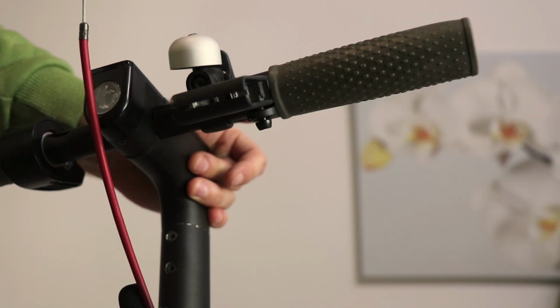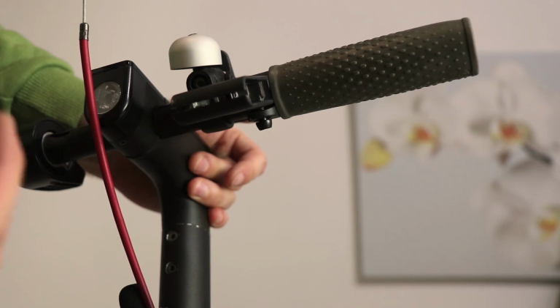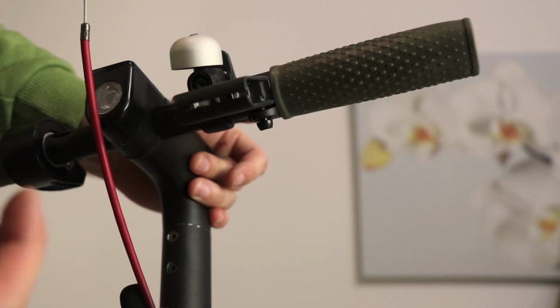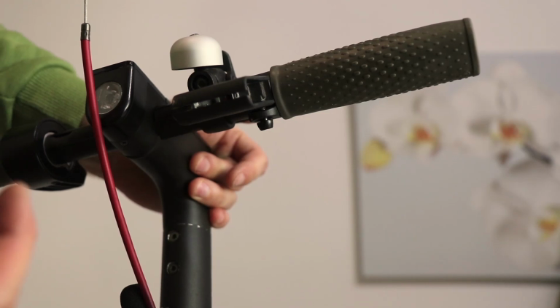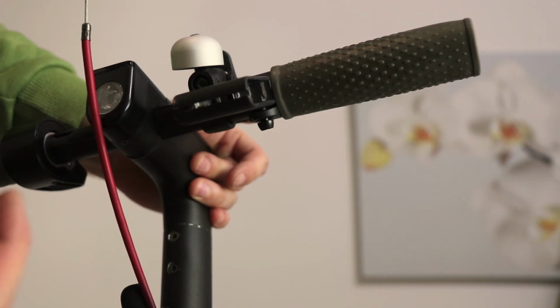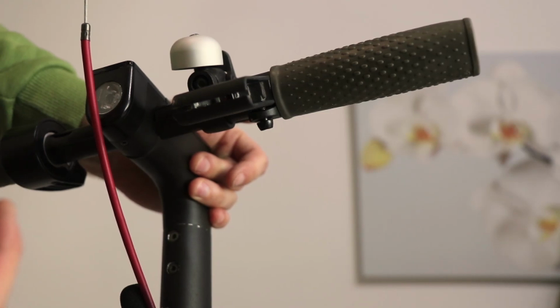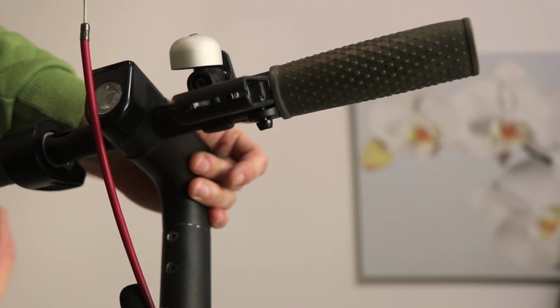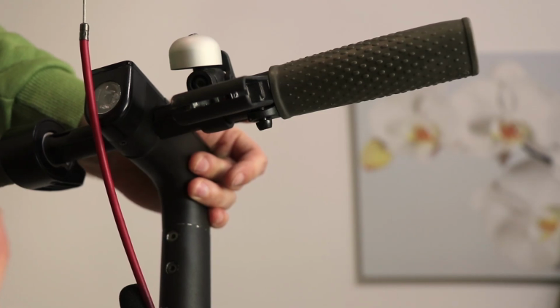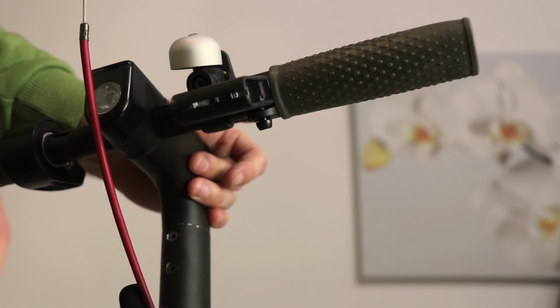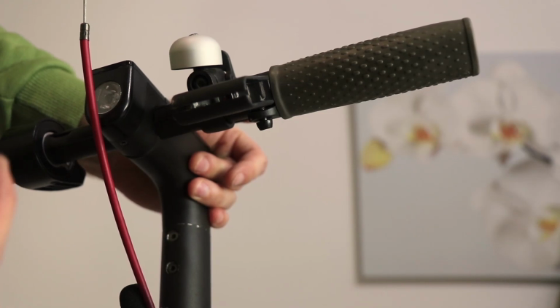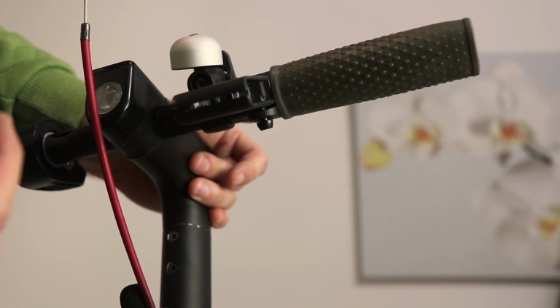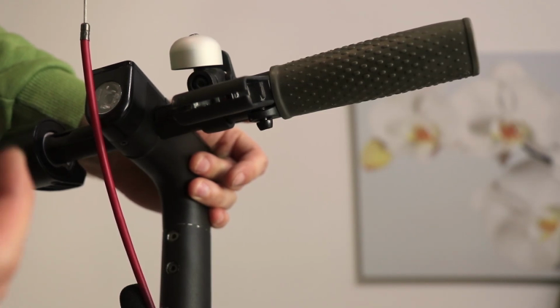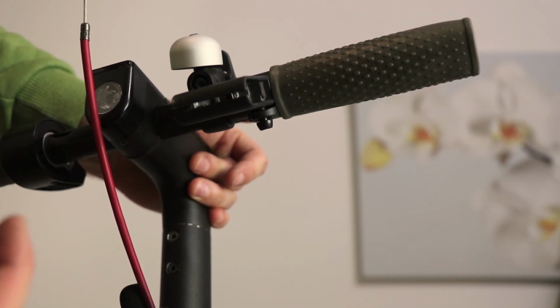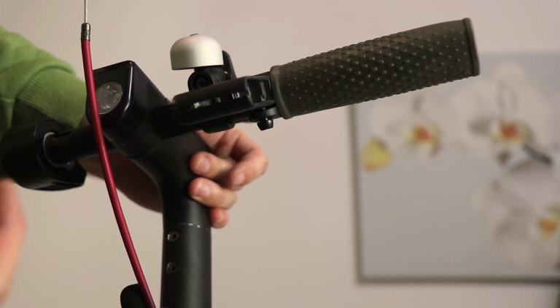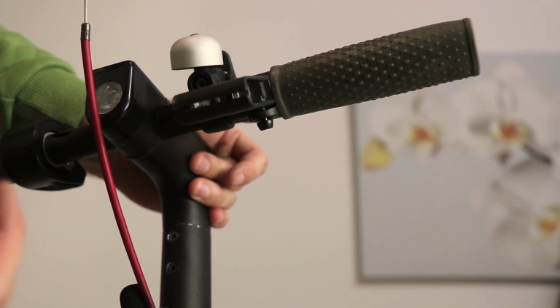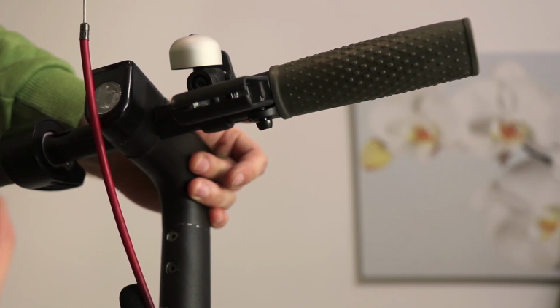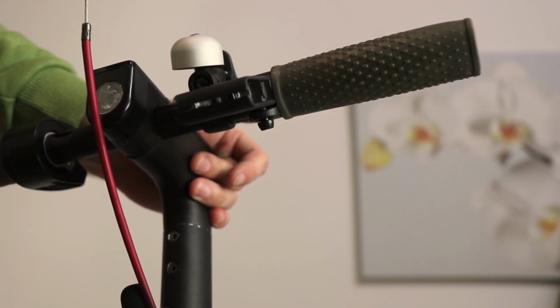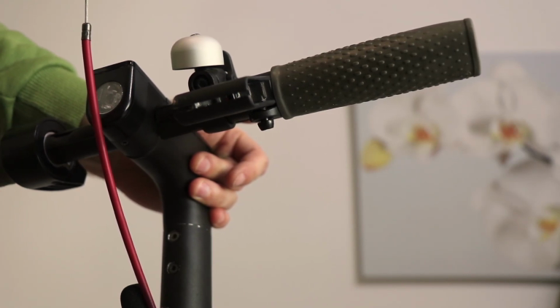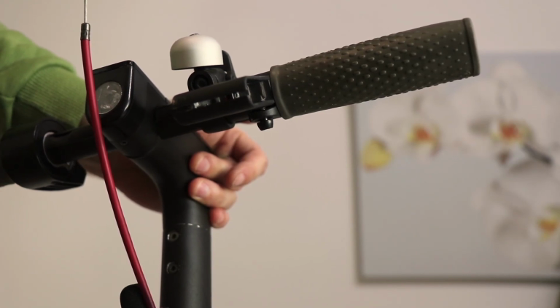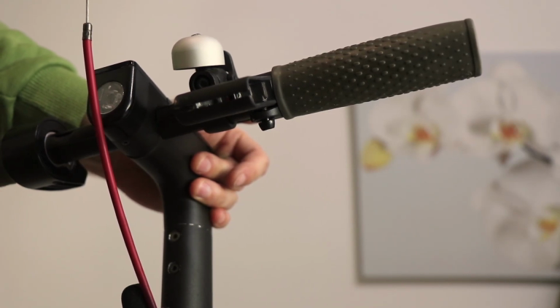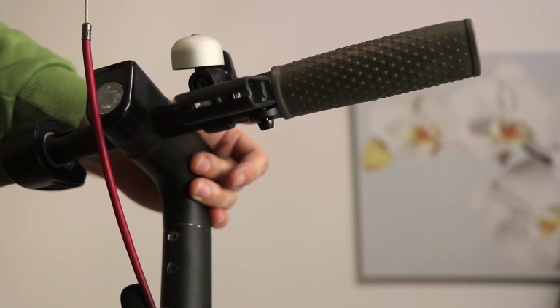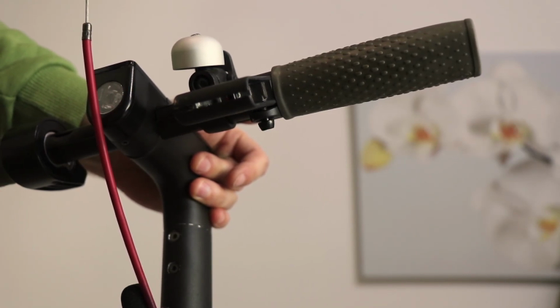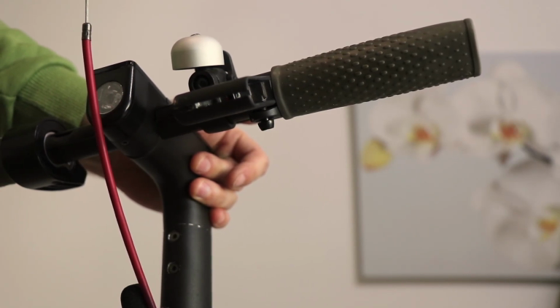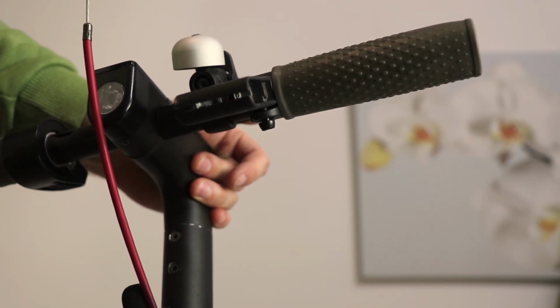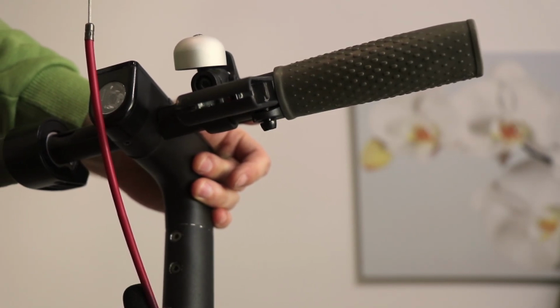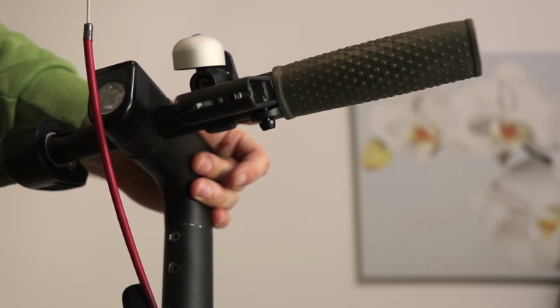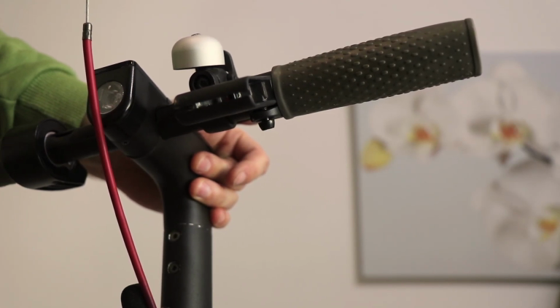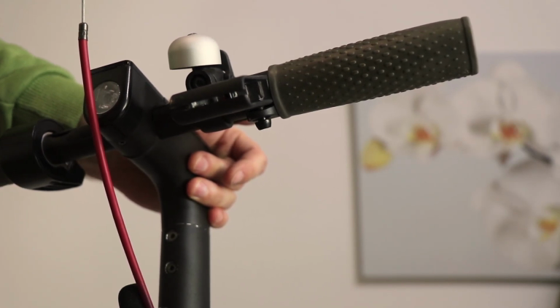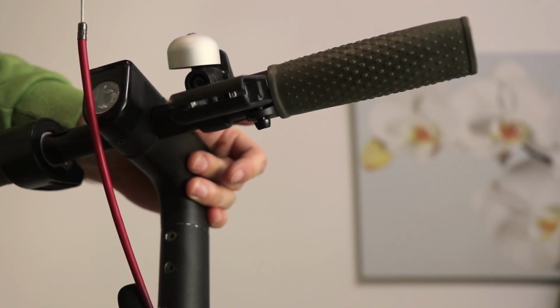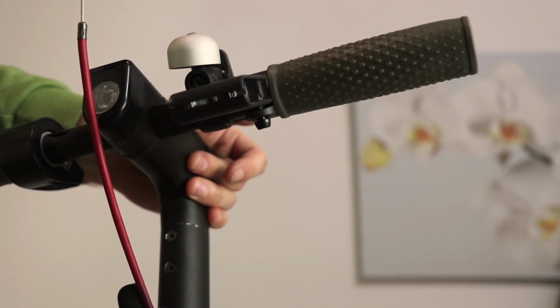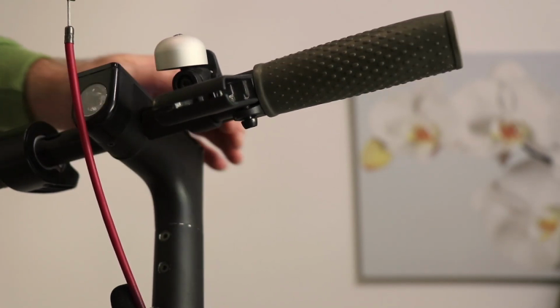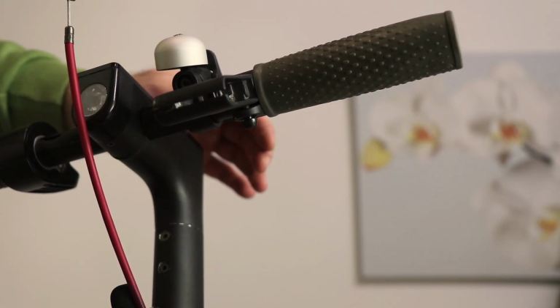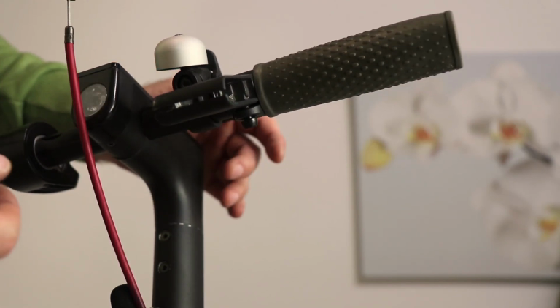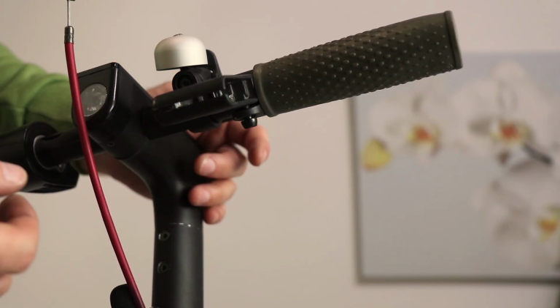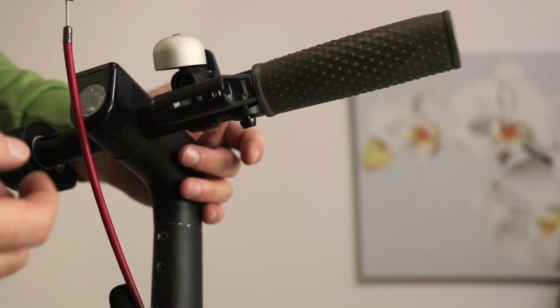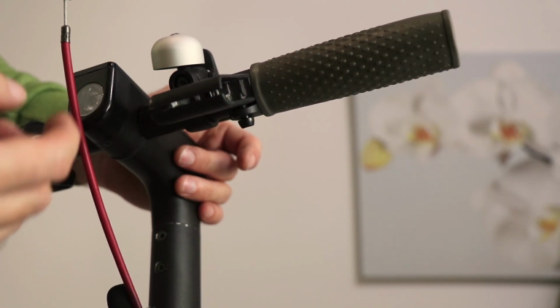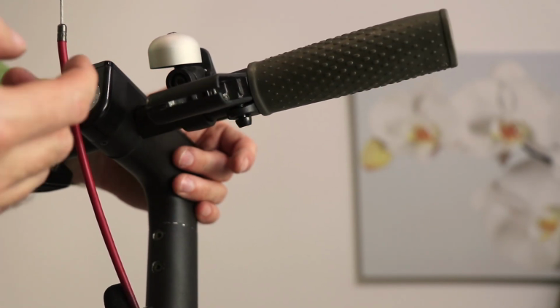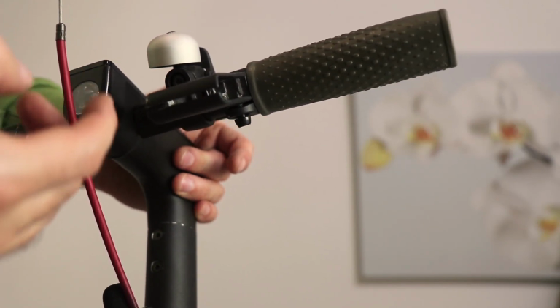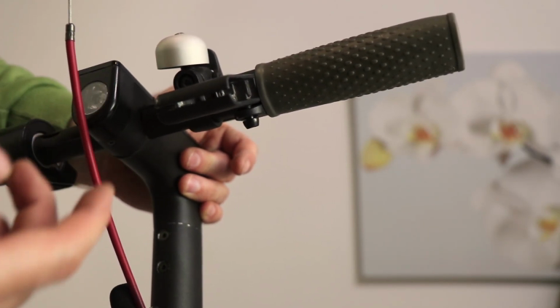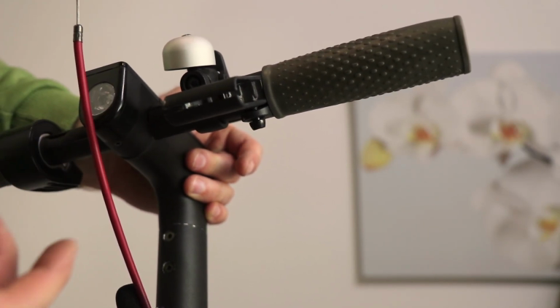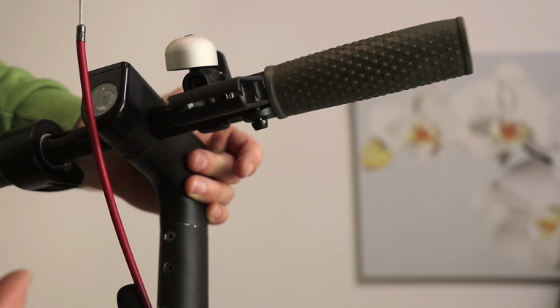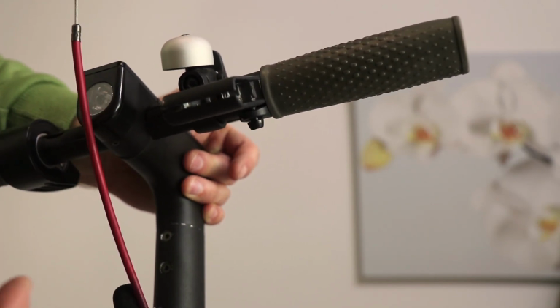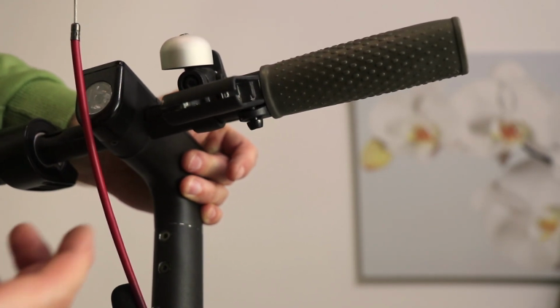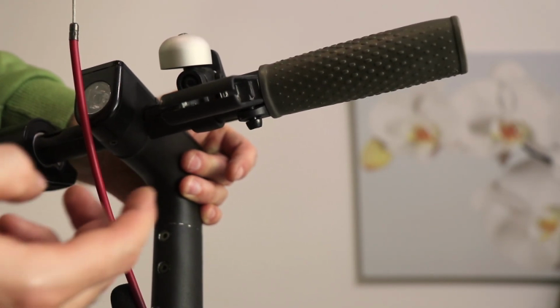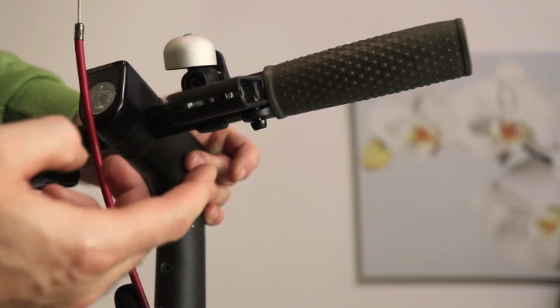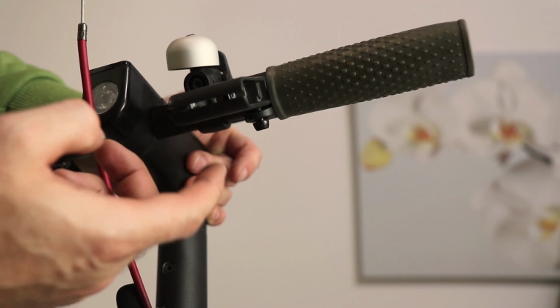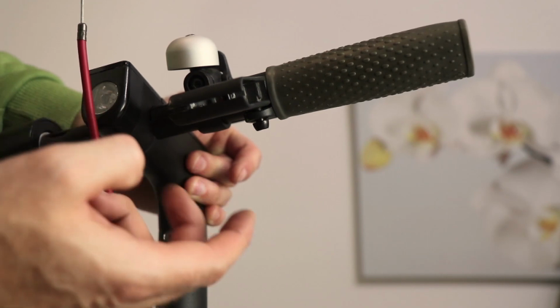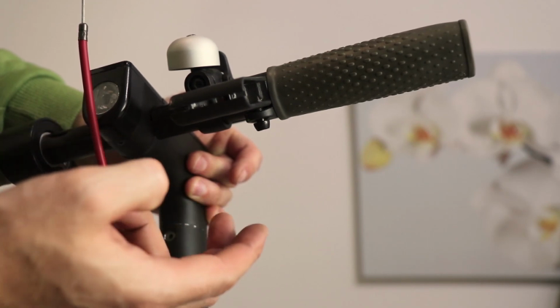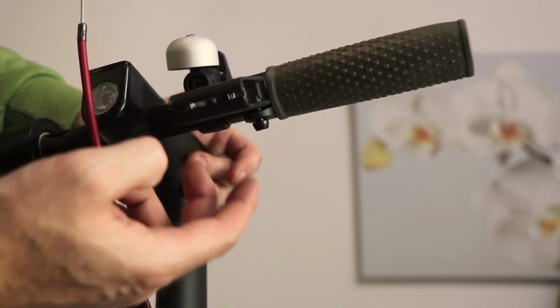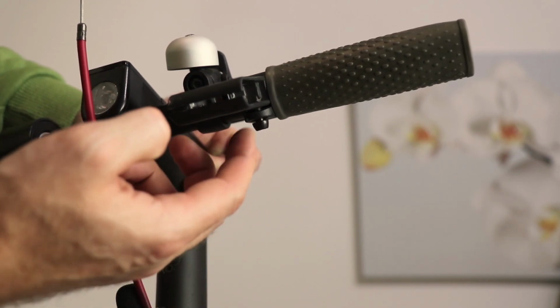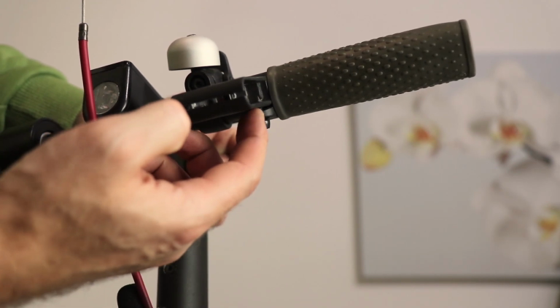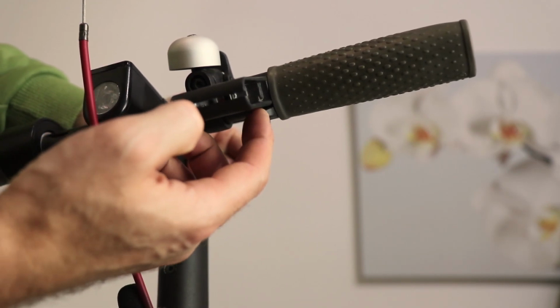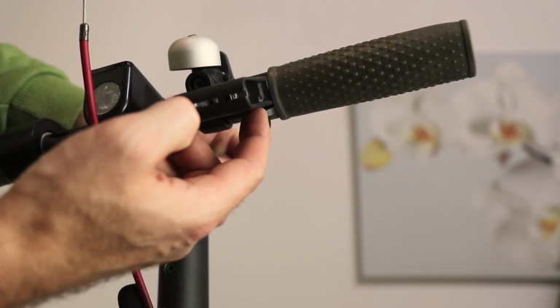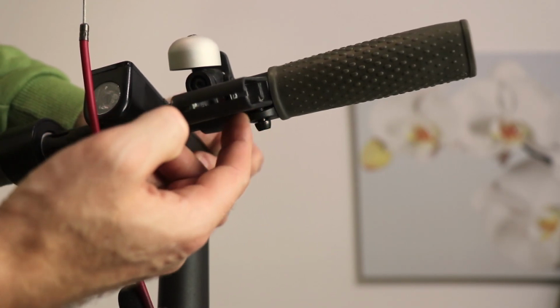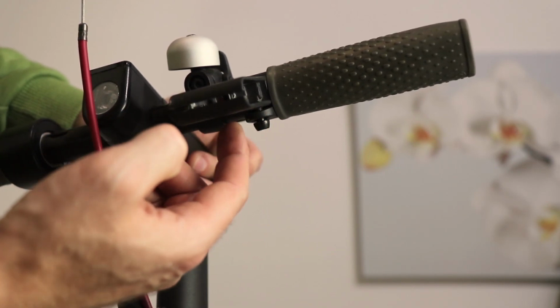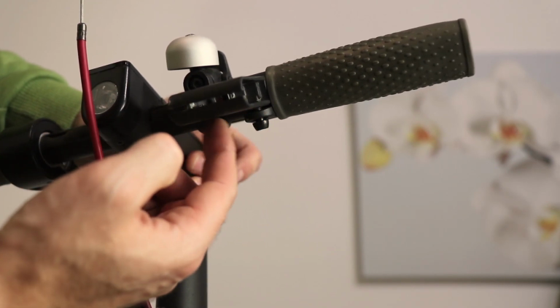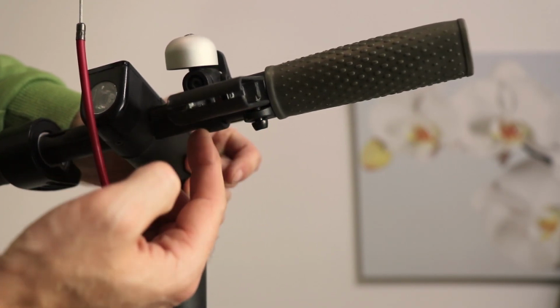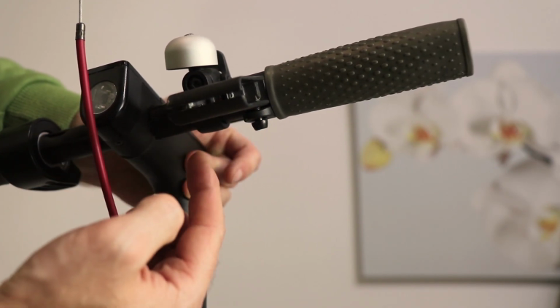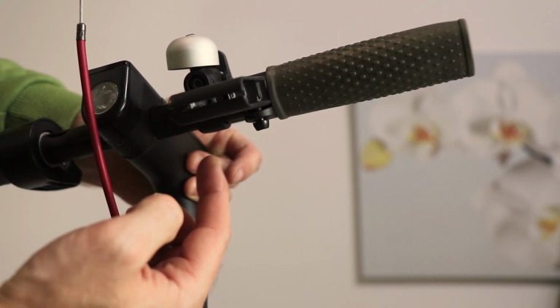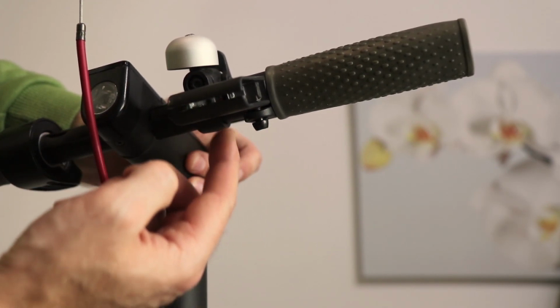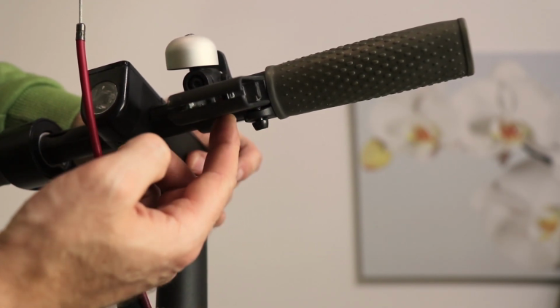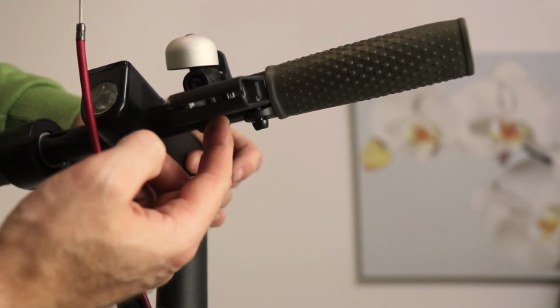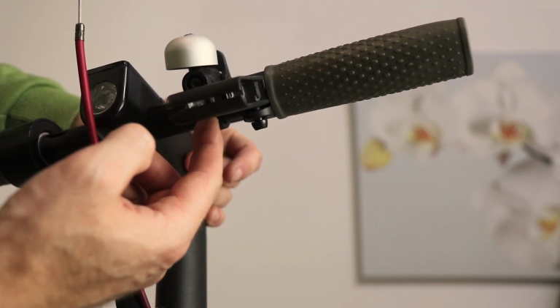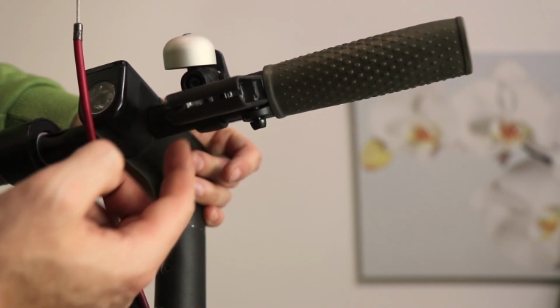One, two, three, four, five. Now it is beeping with error 15 because it doesn't find the magnet.